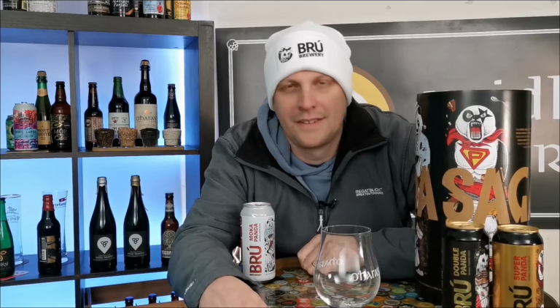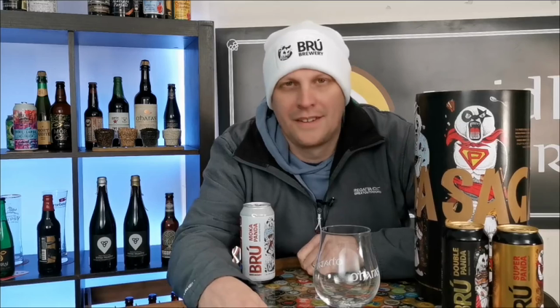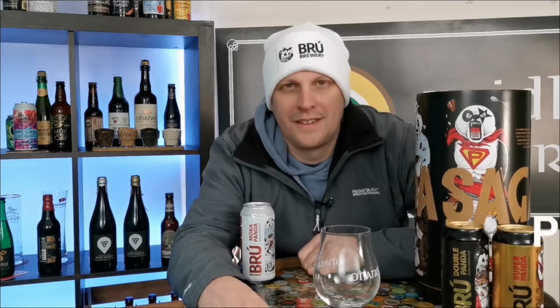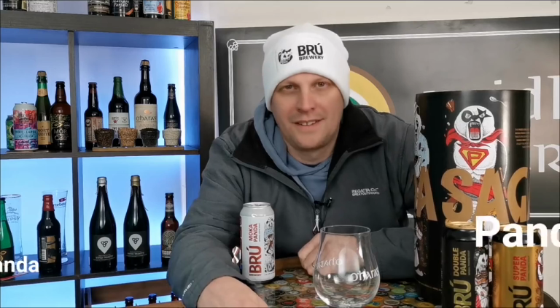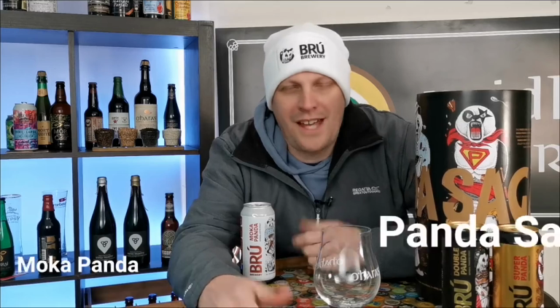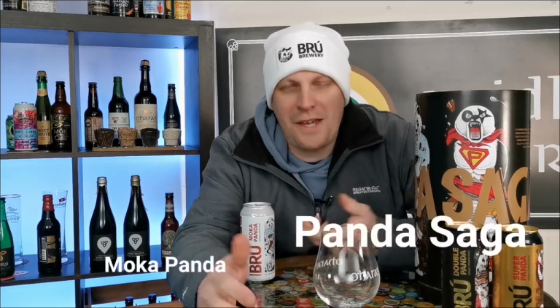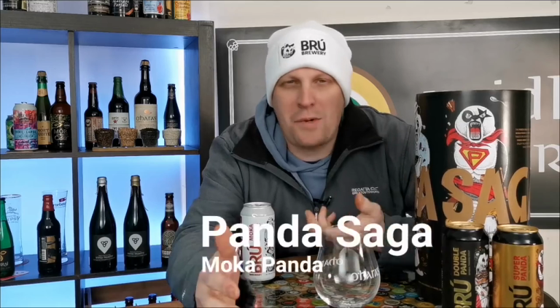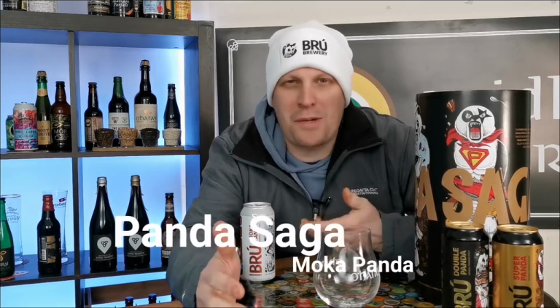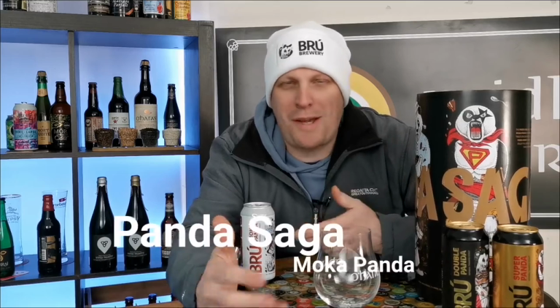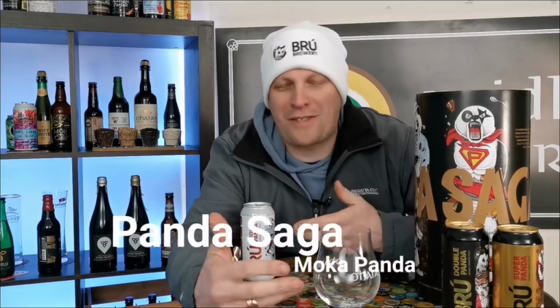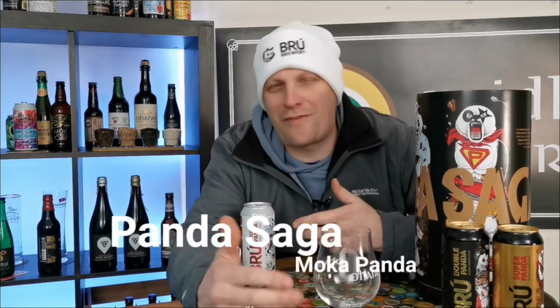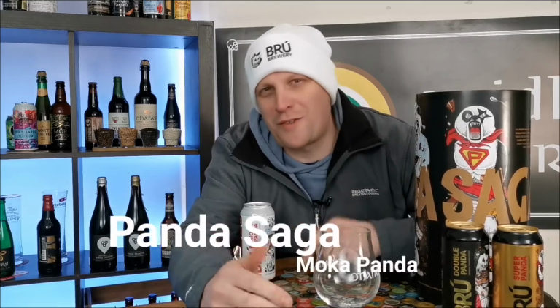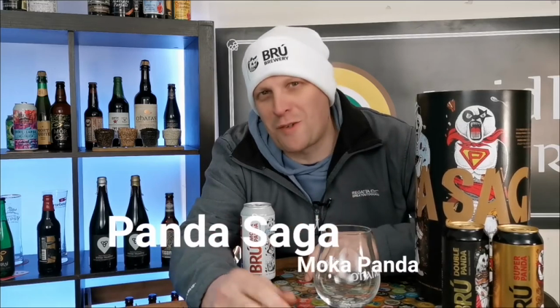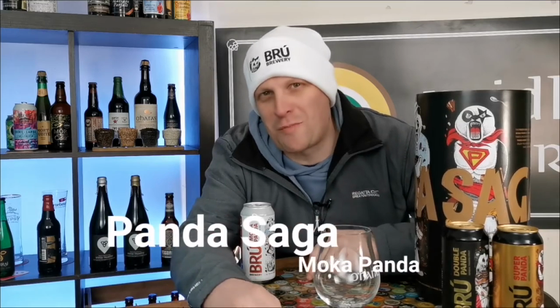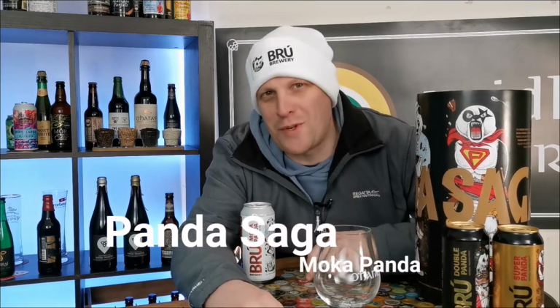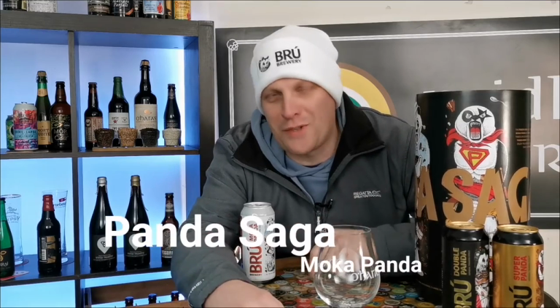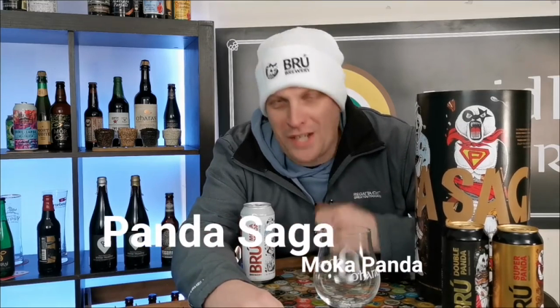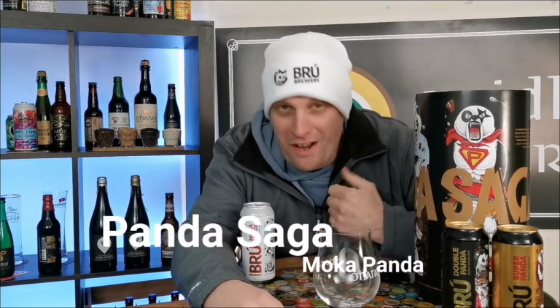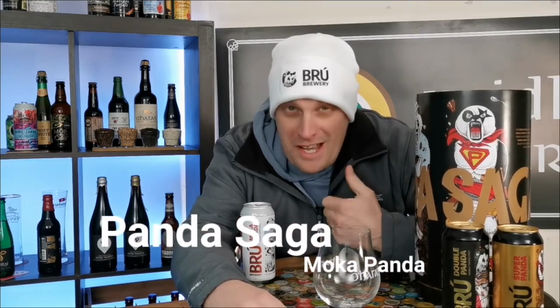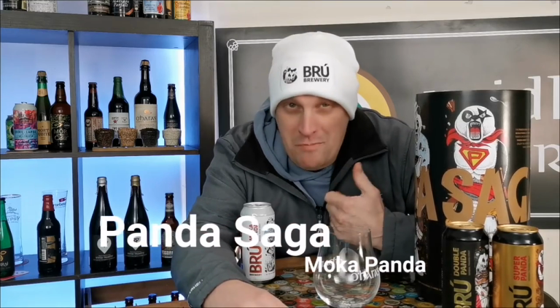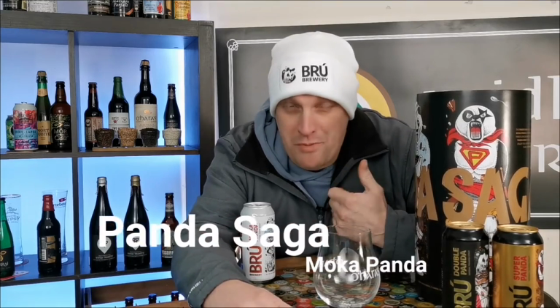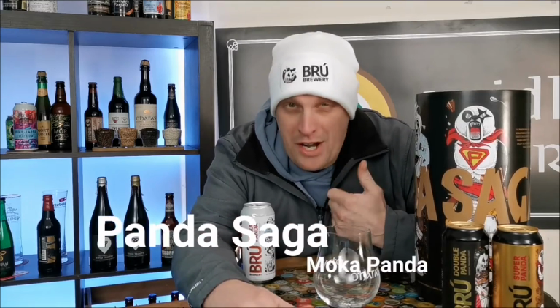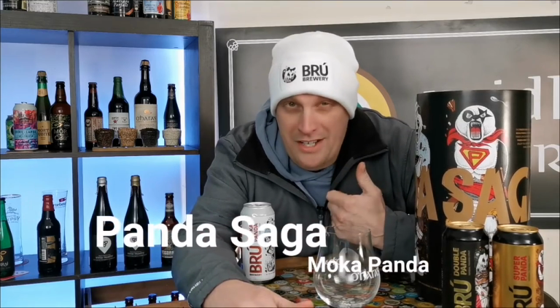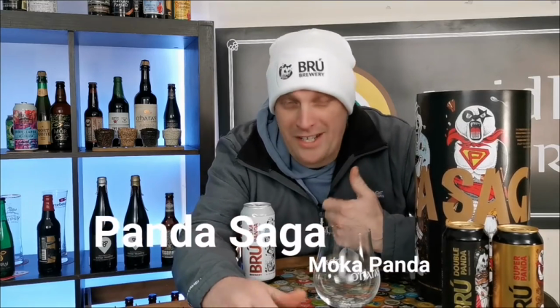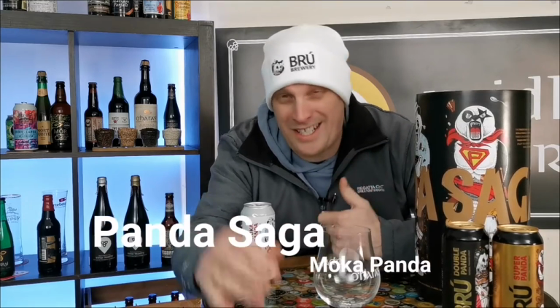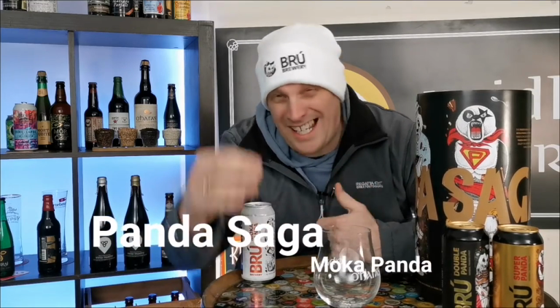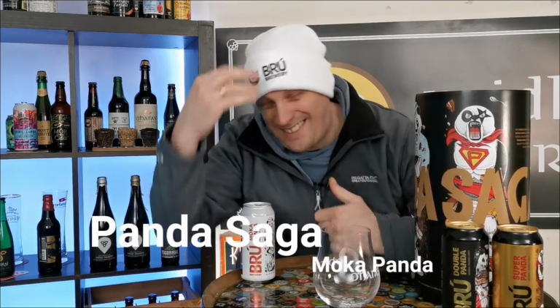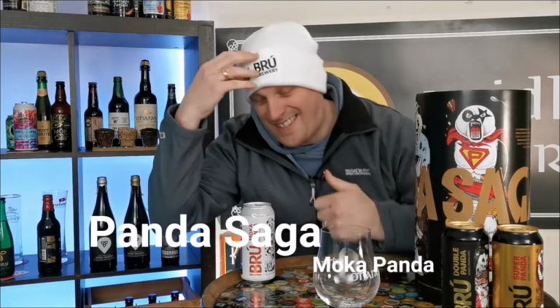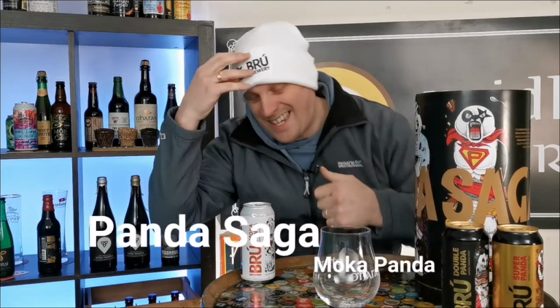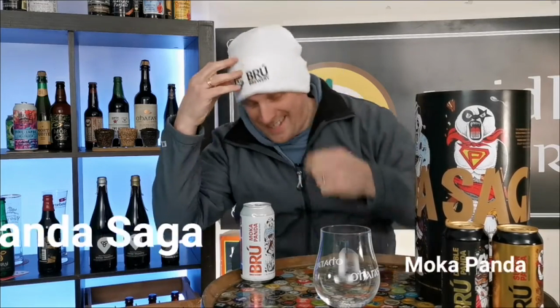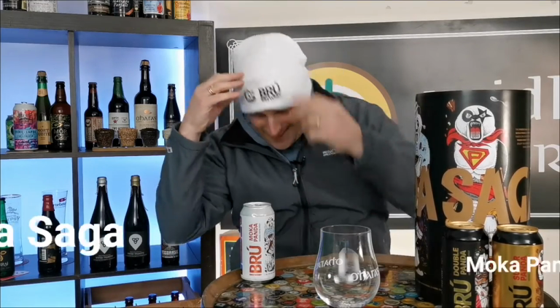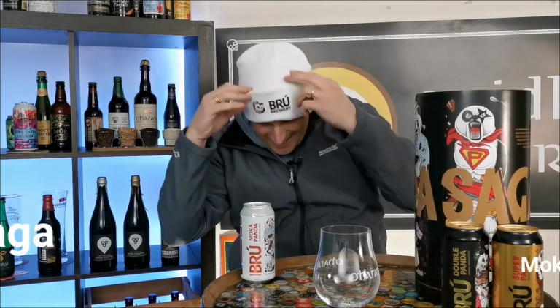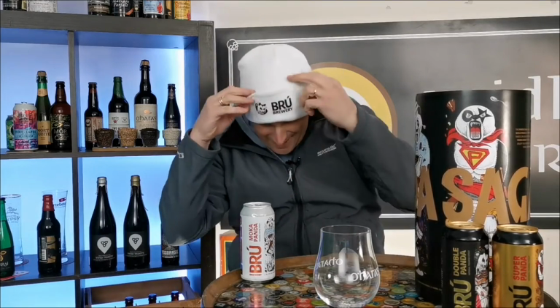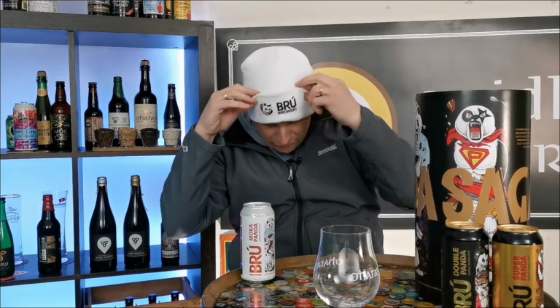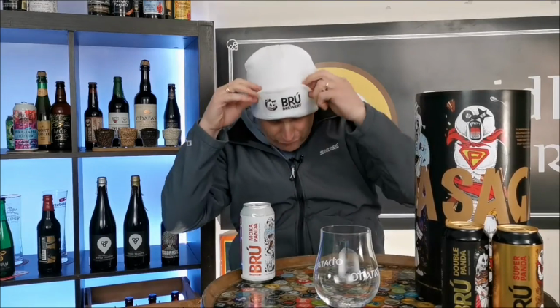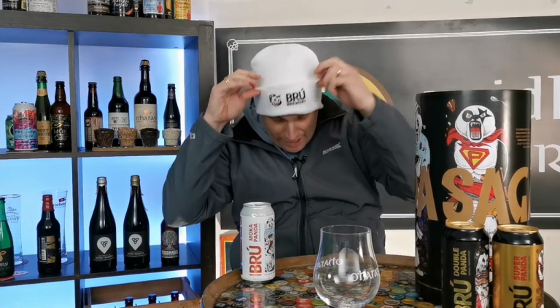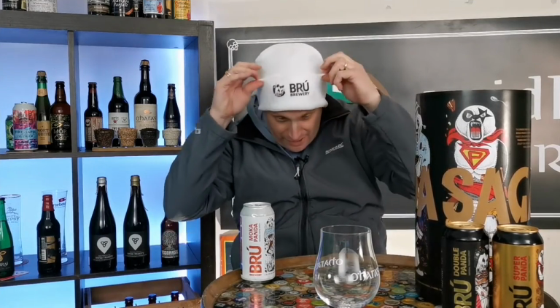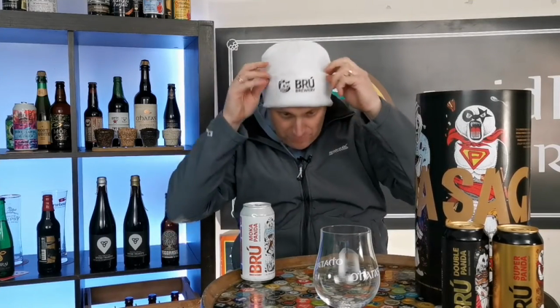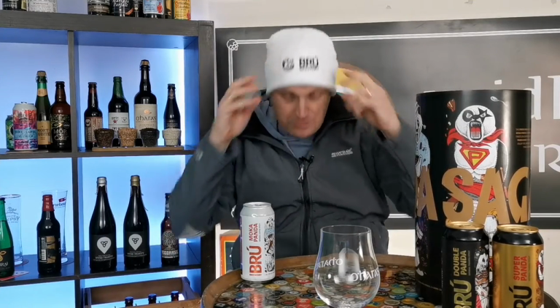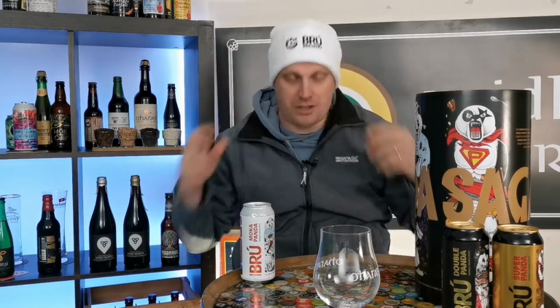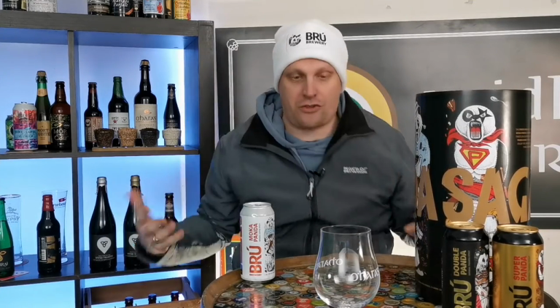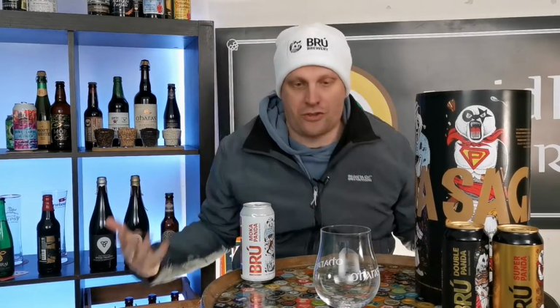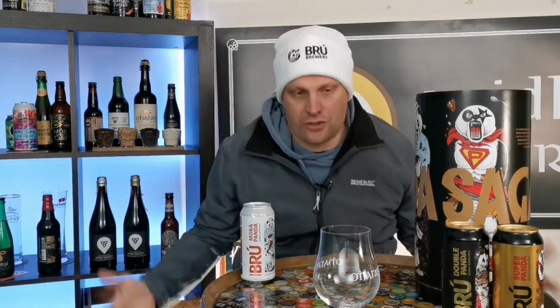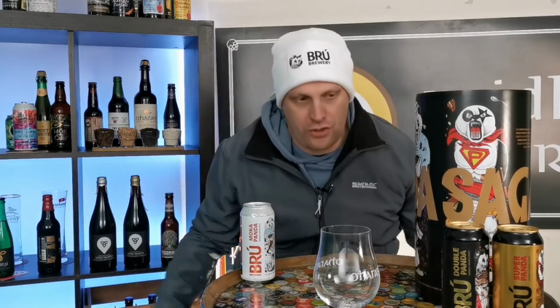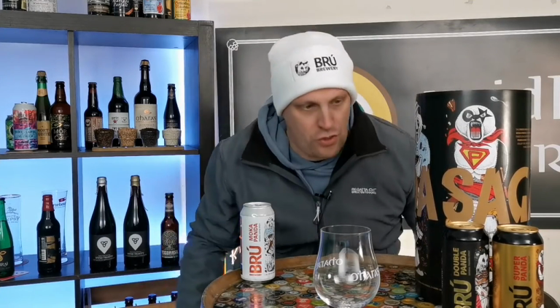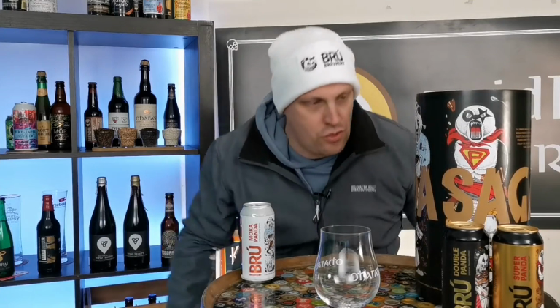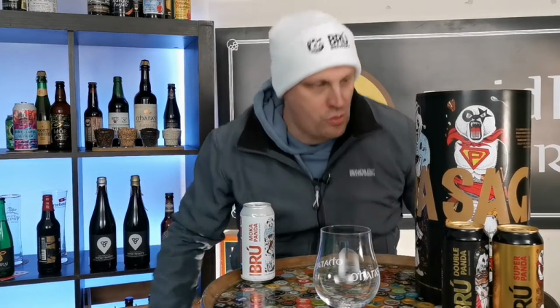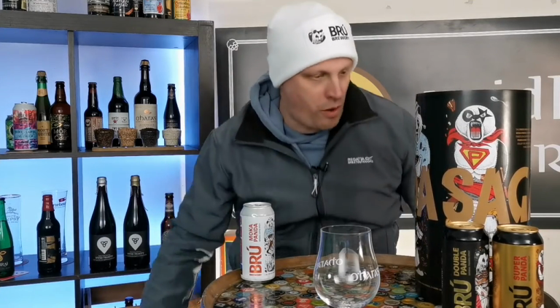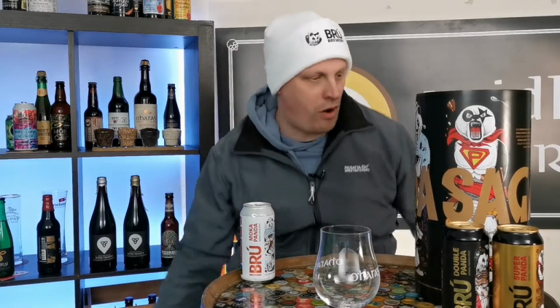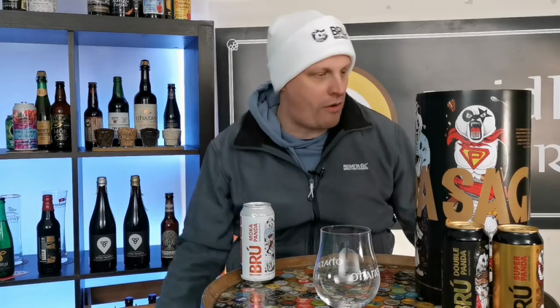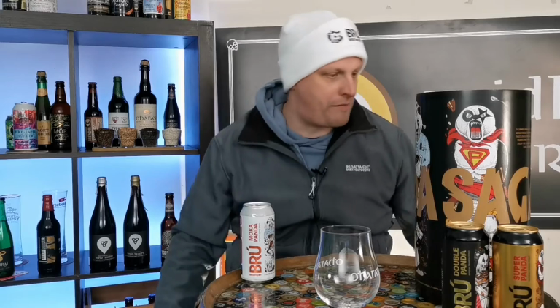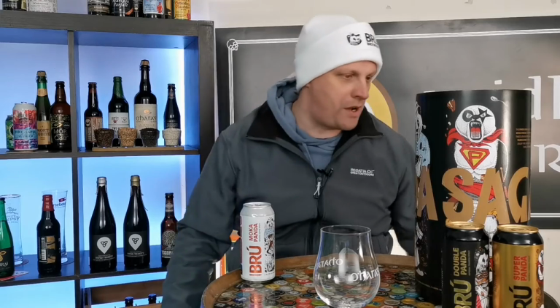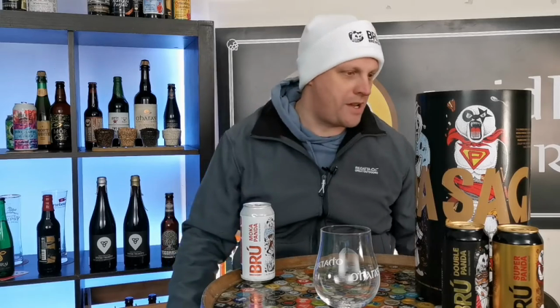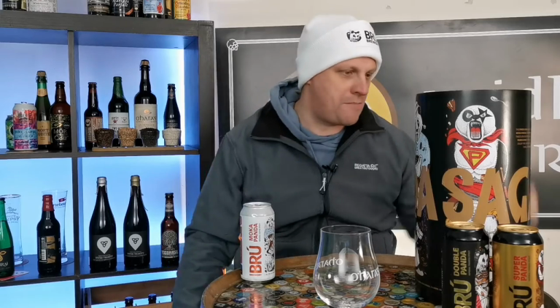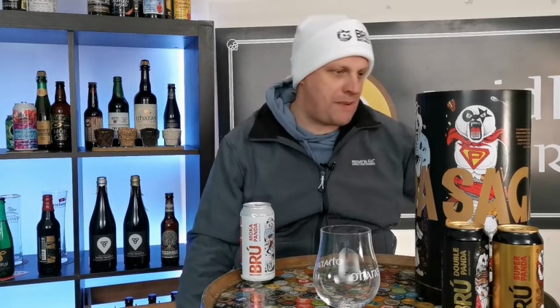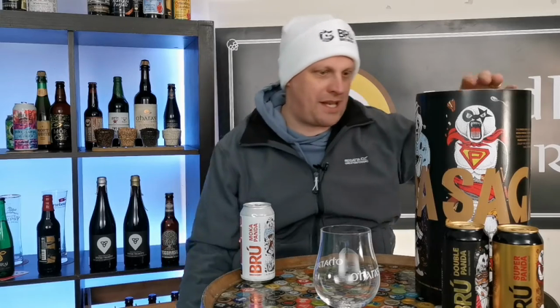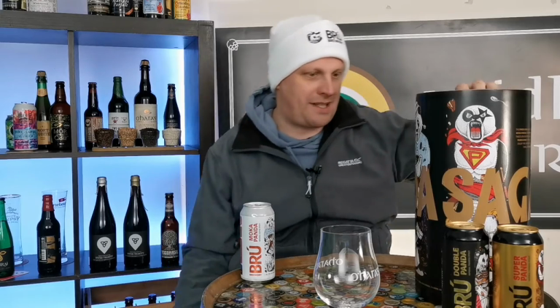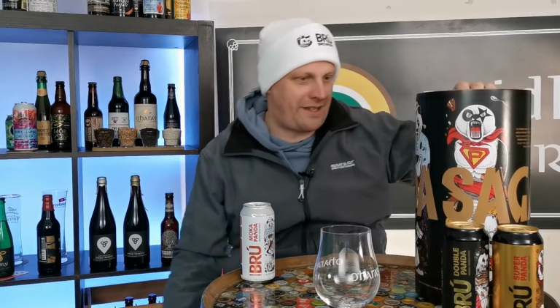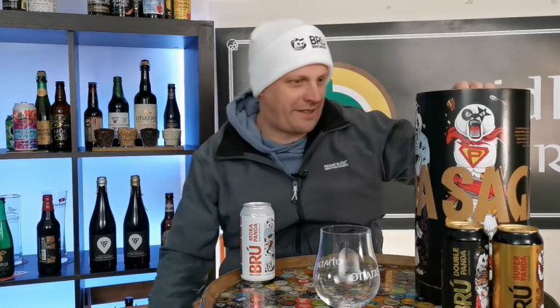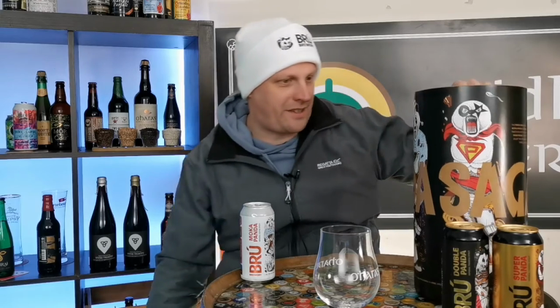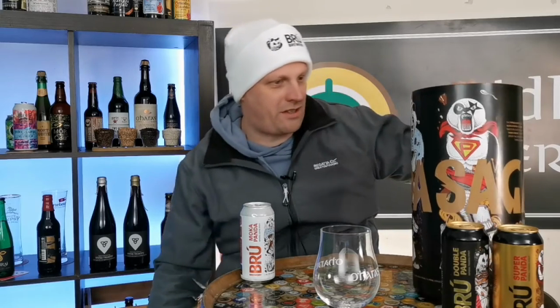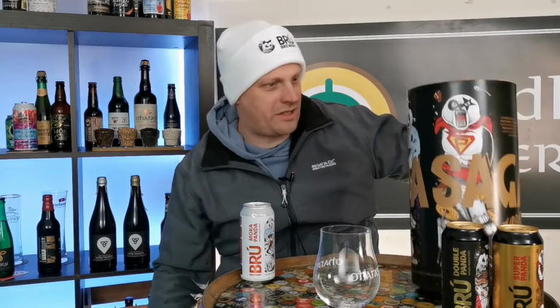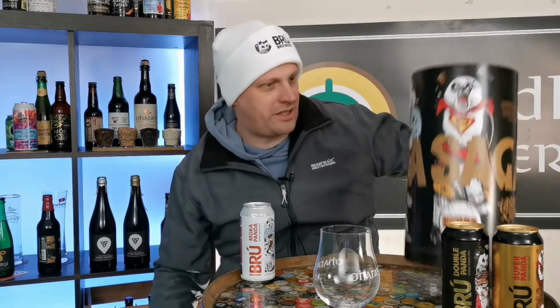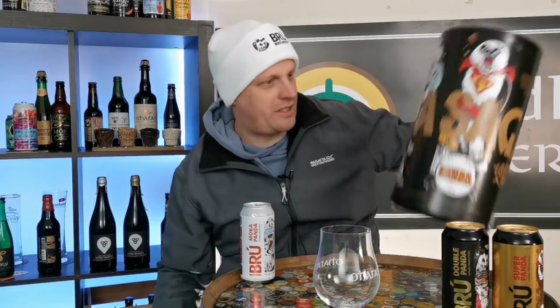Hey, welcome back to Views on Brews. I am Brendan and this is round two of my Panda Saga.